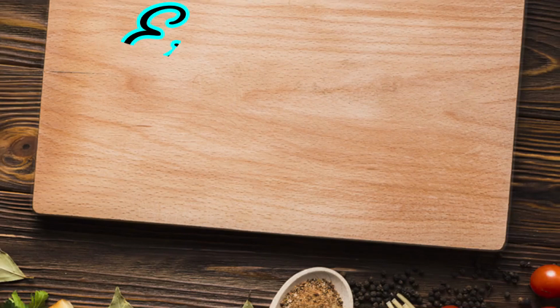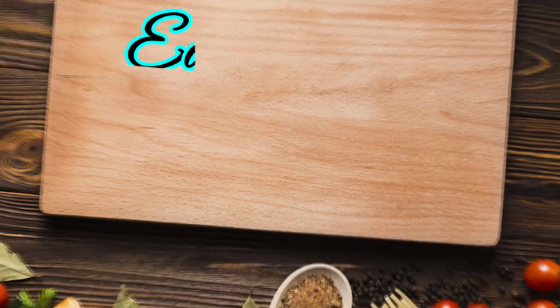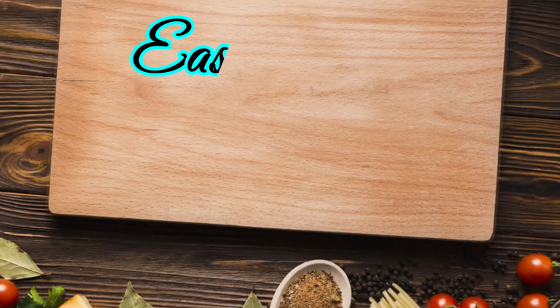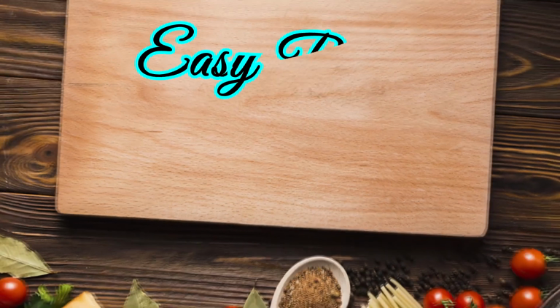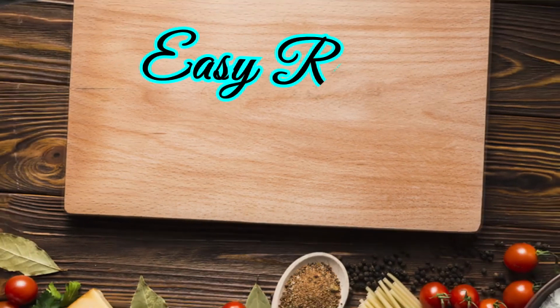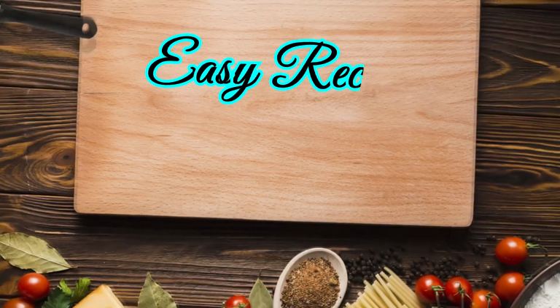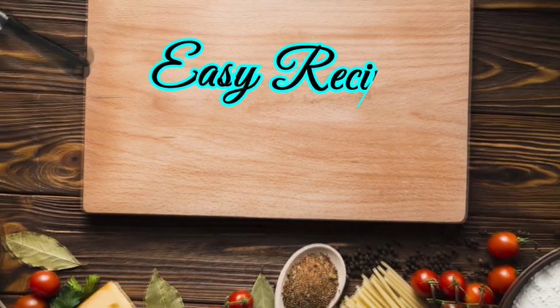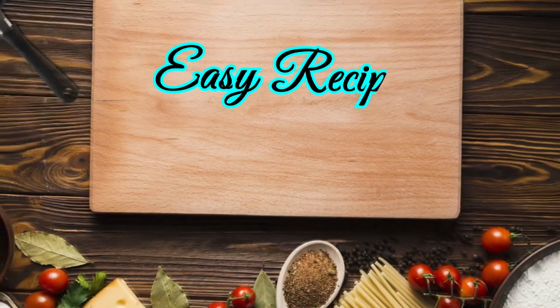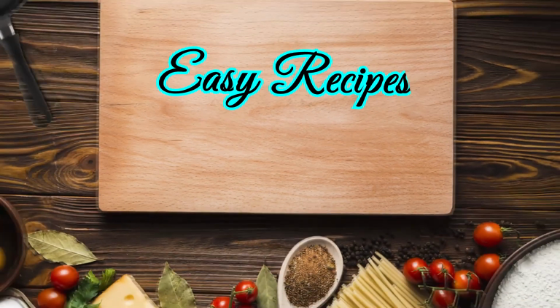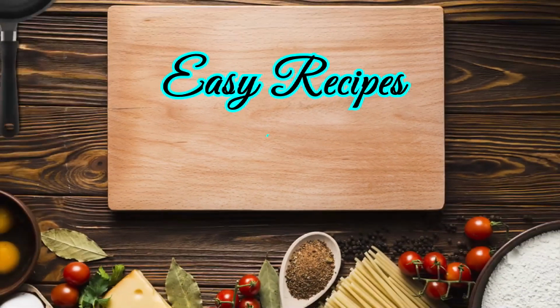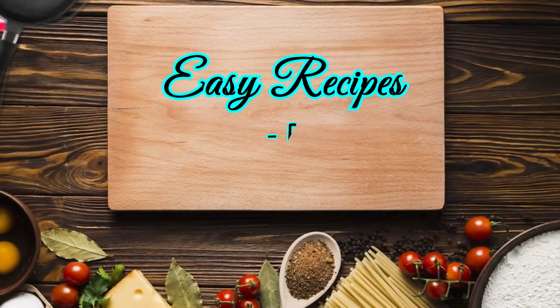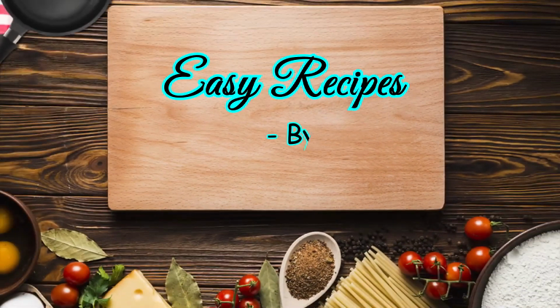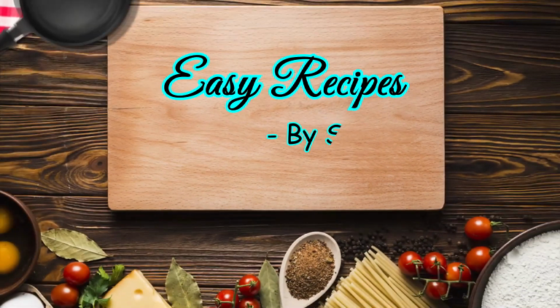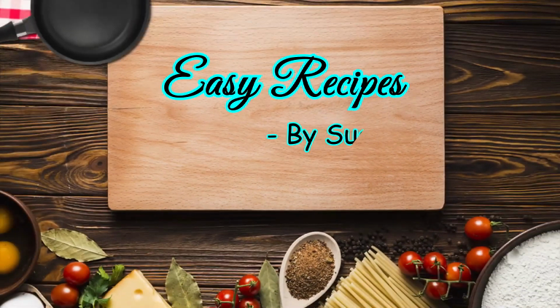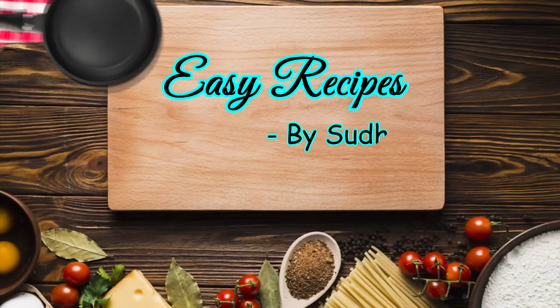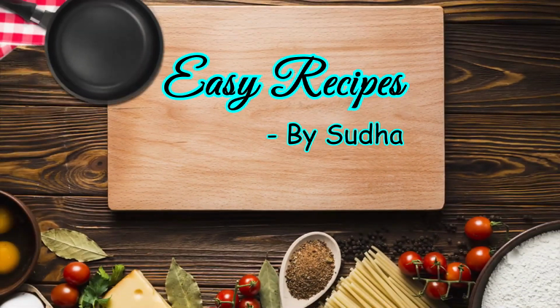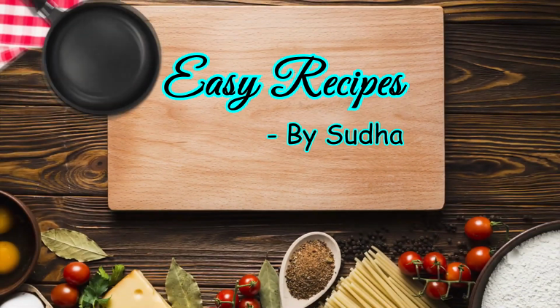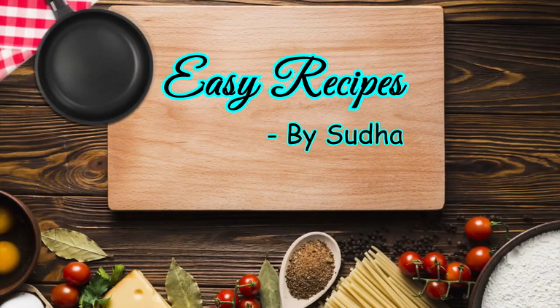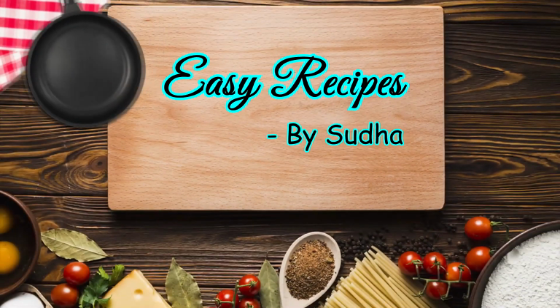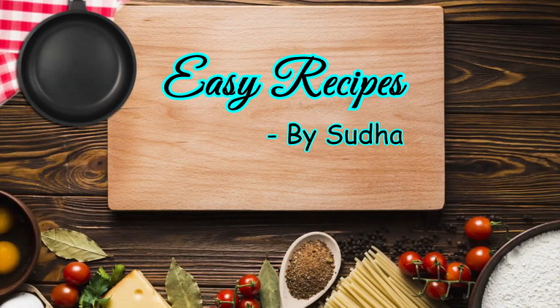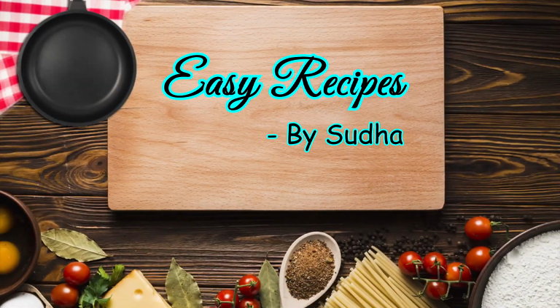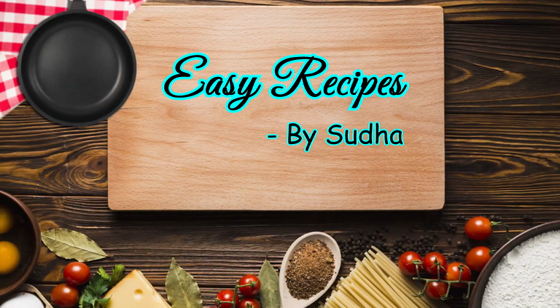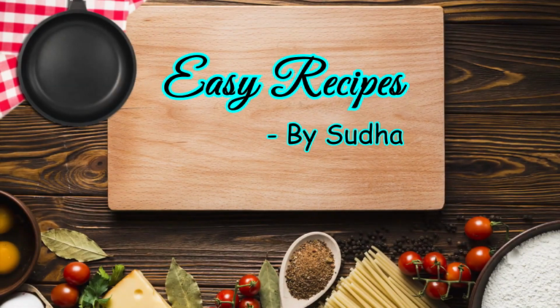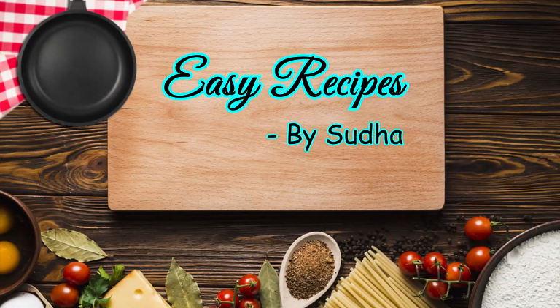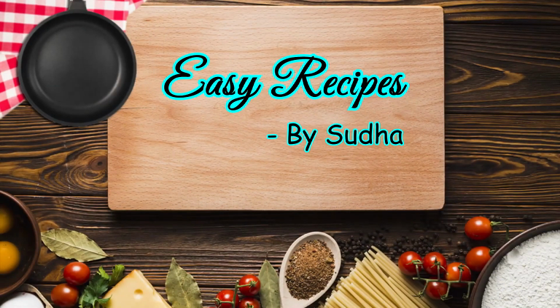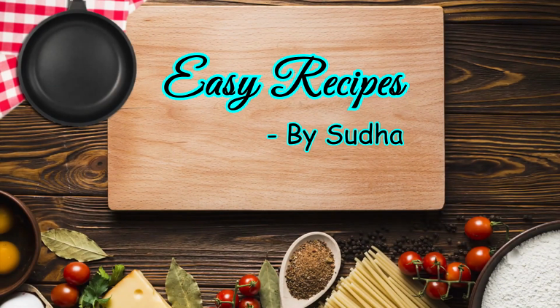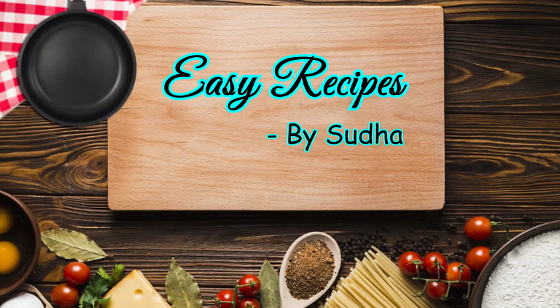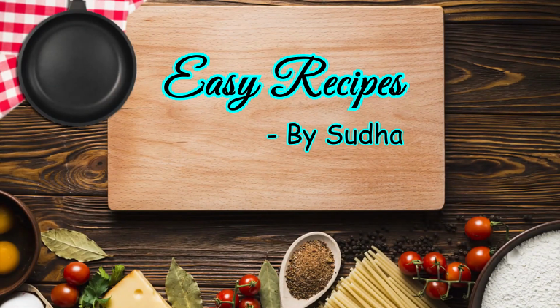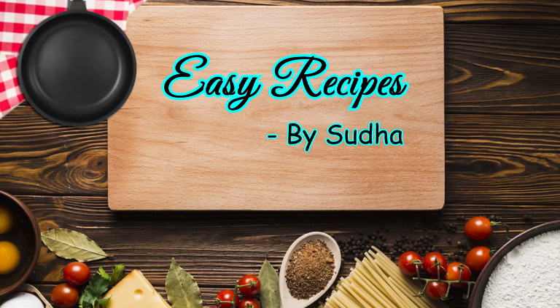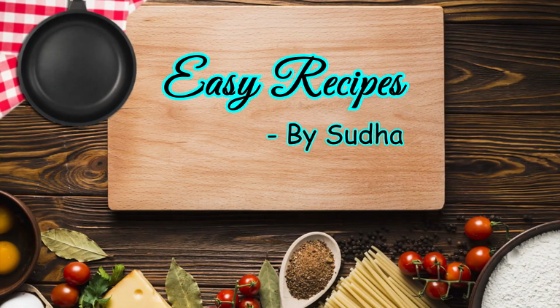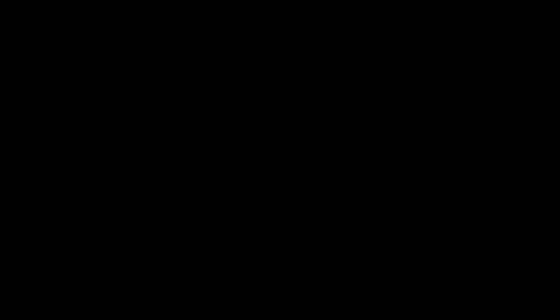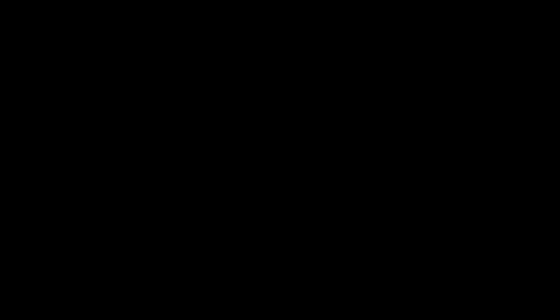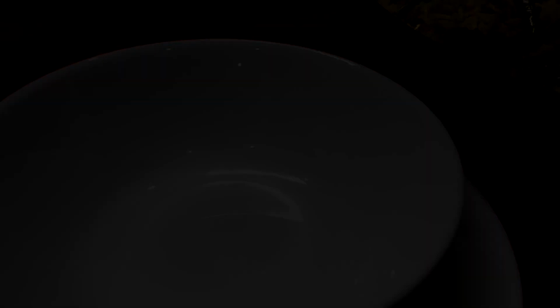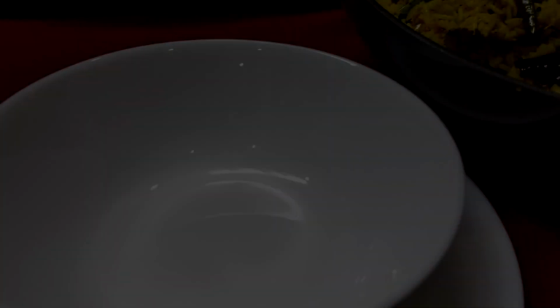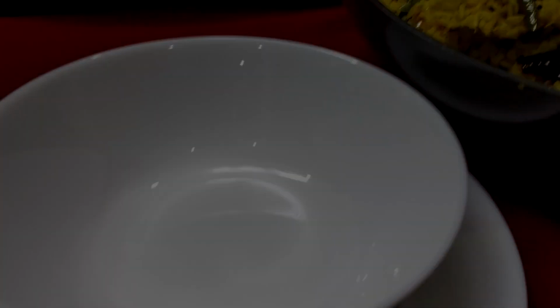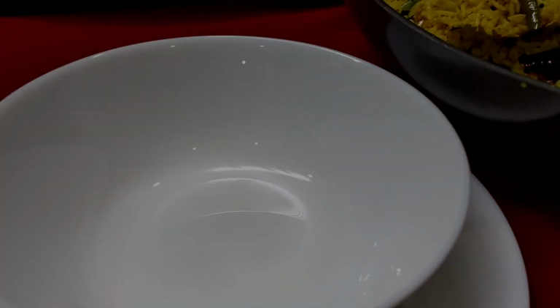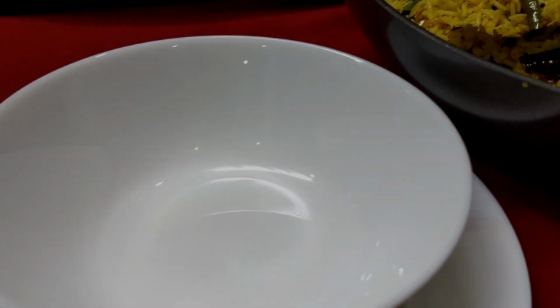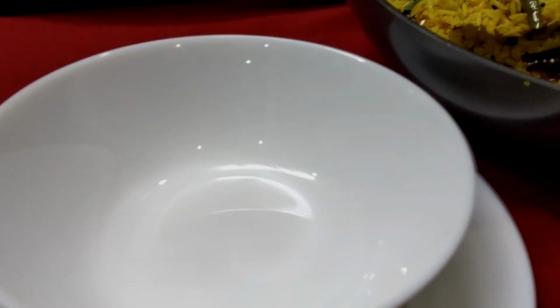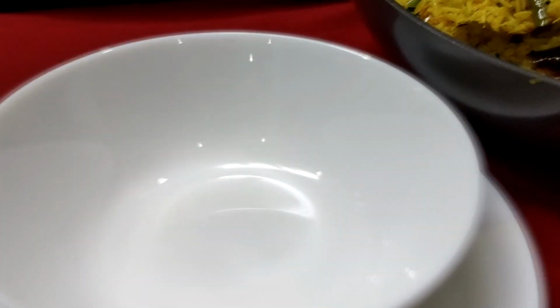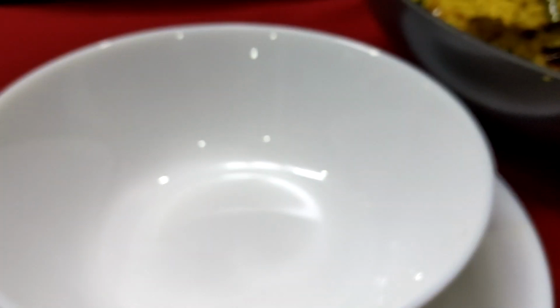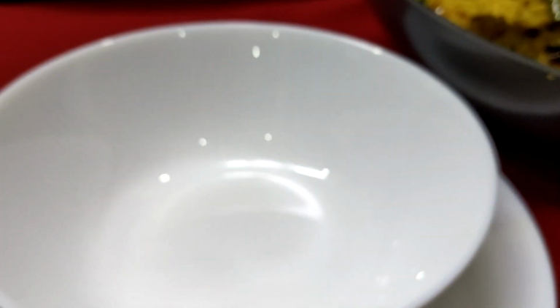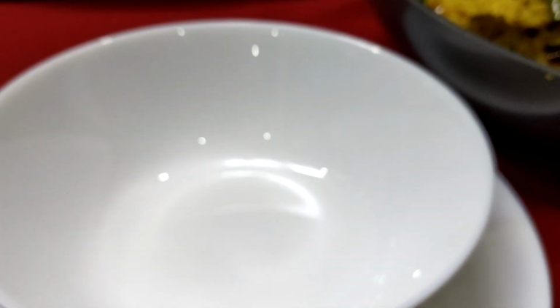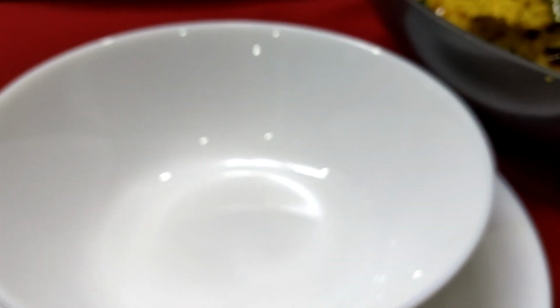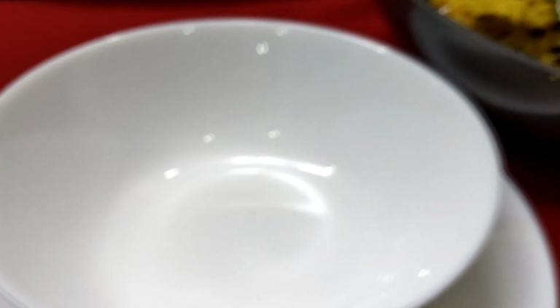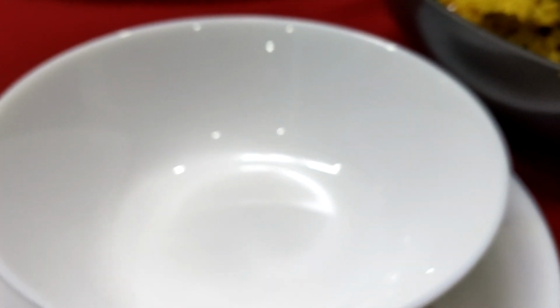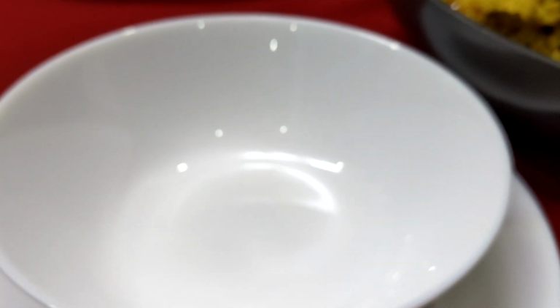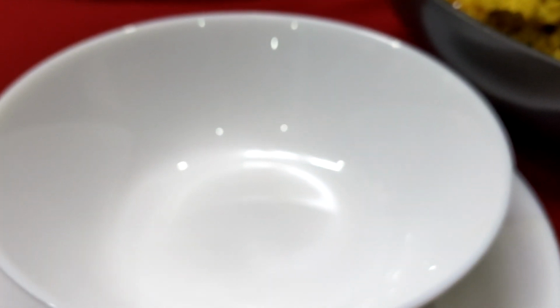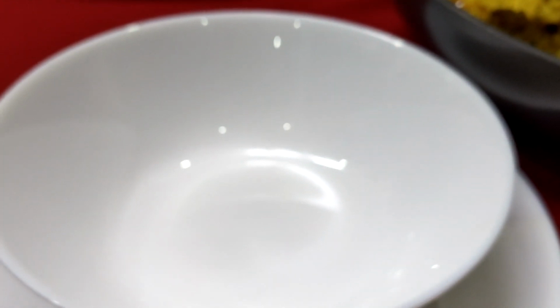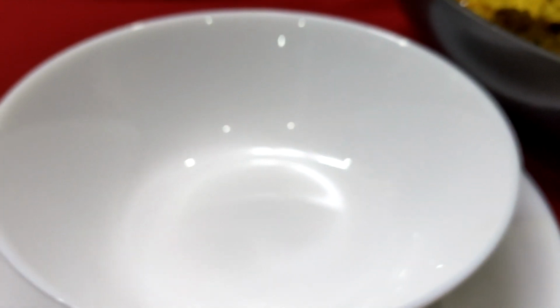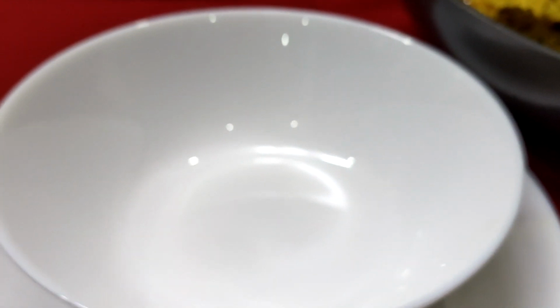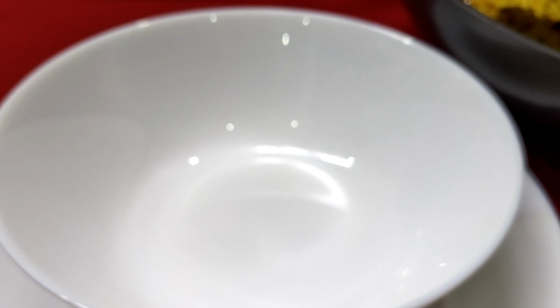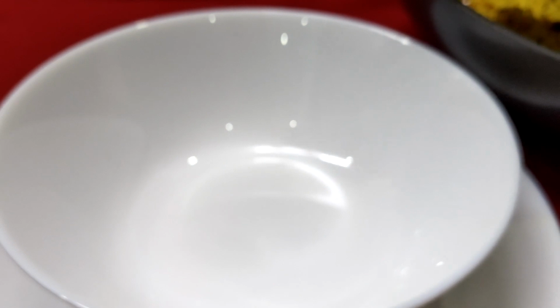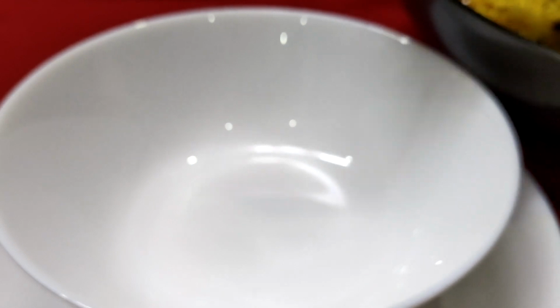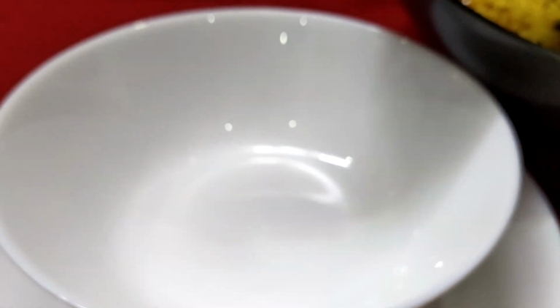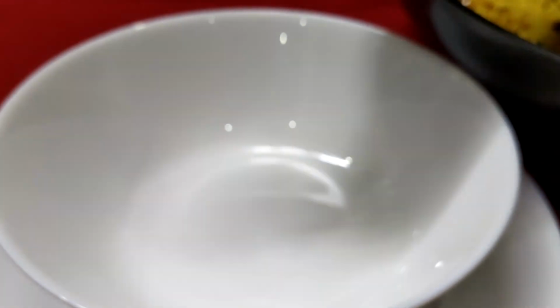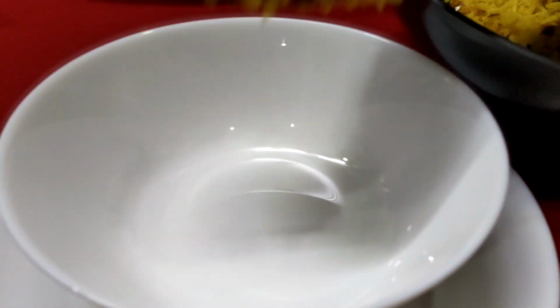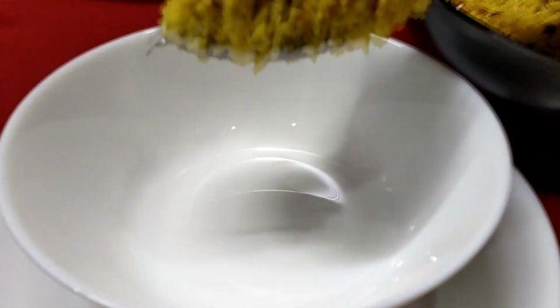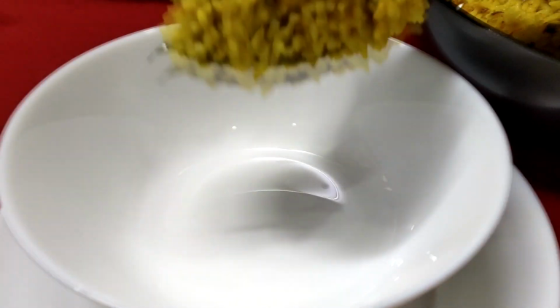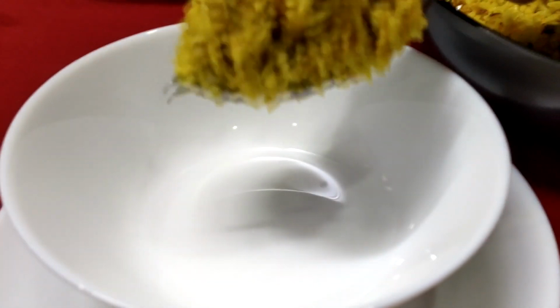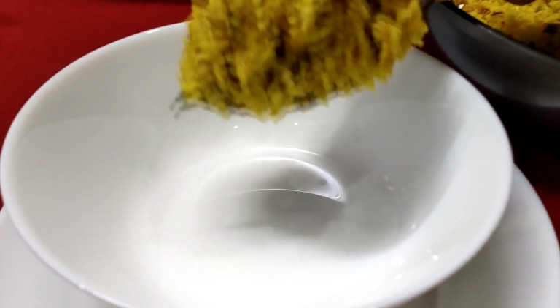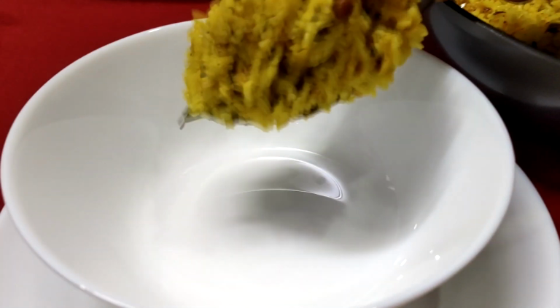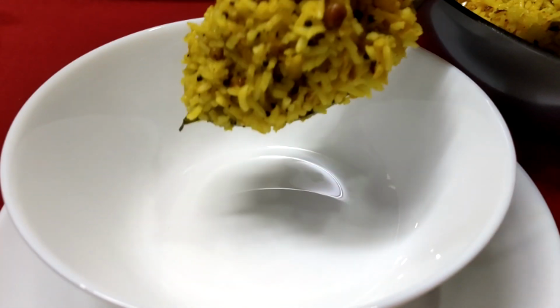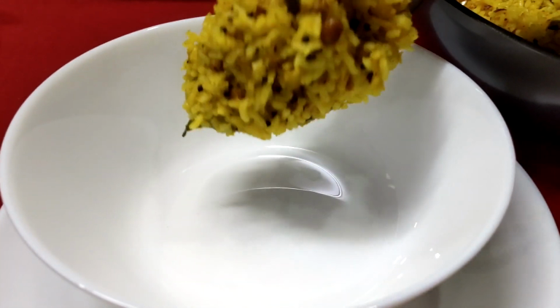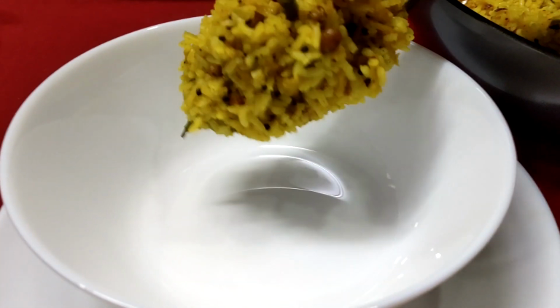Welcome to our channel, Easy Recipes. I am Sudha. Today, we are going to make a nice rice item.